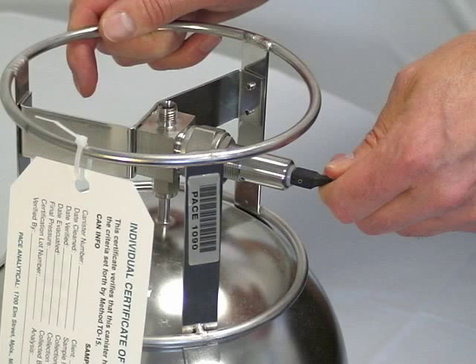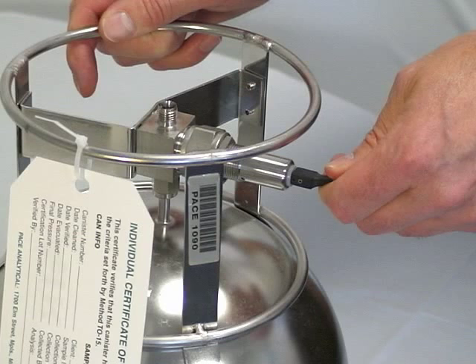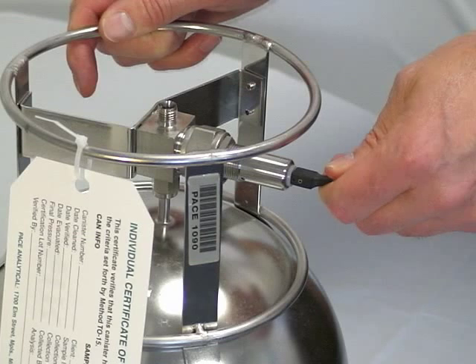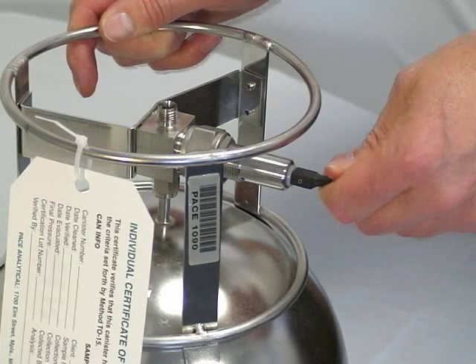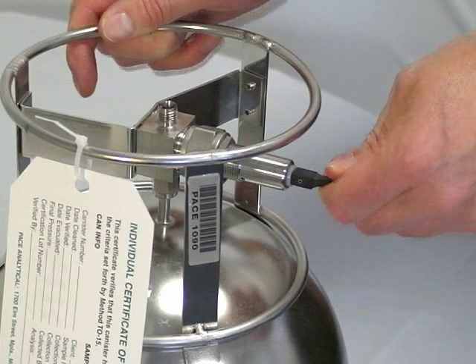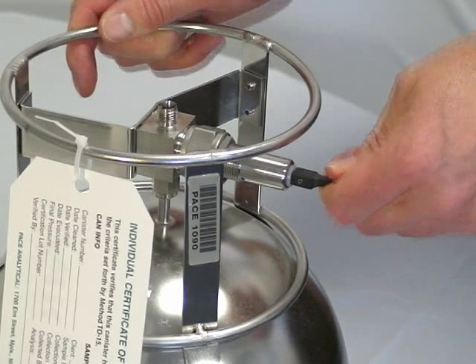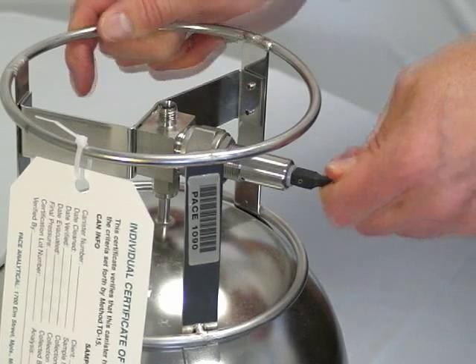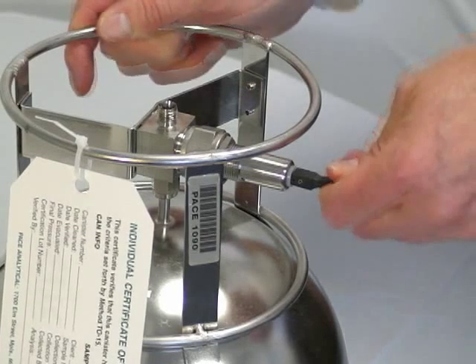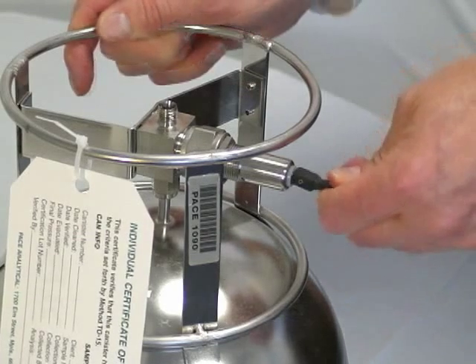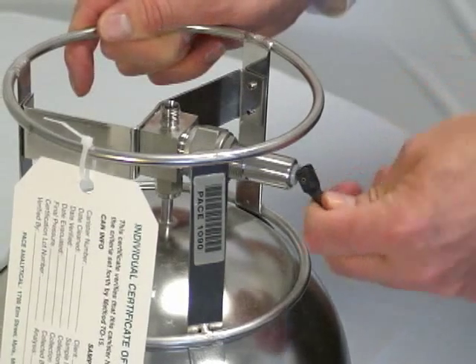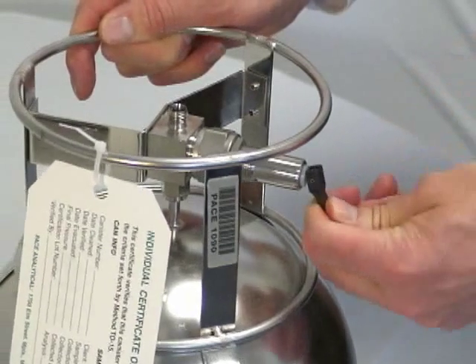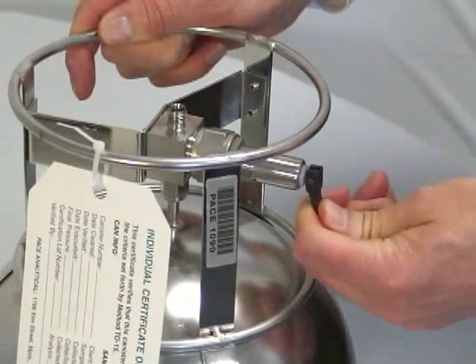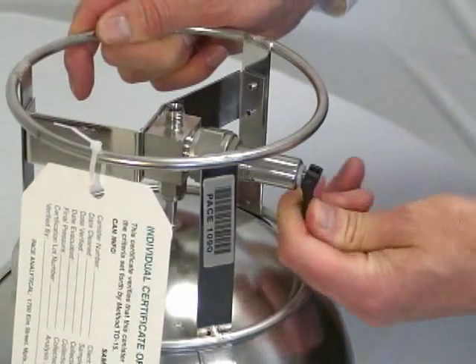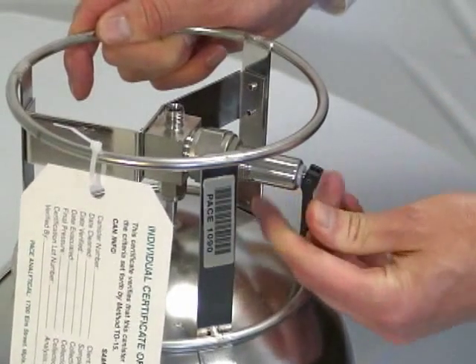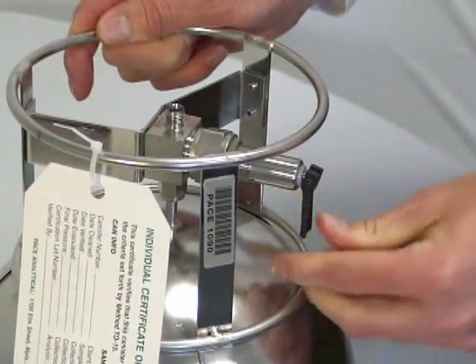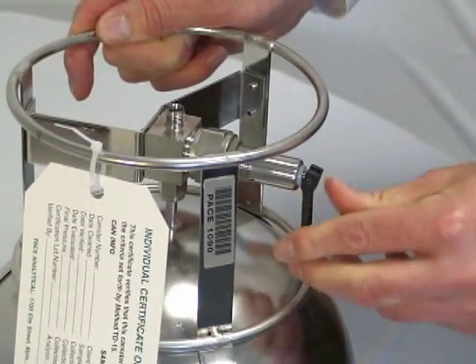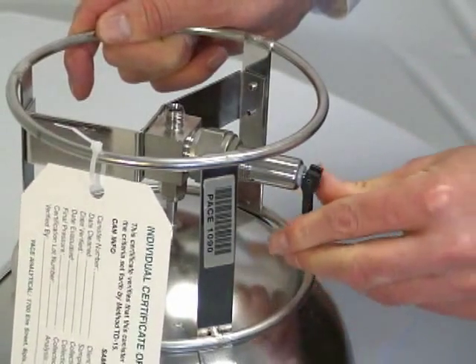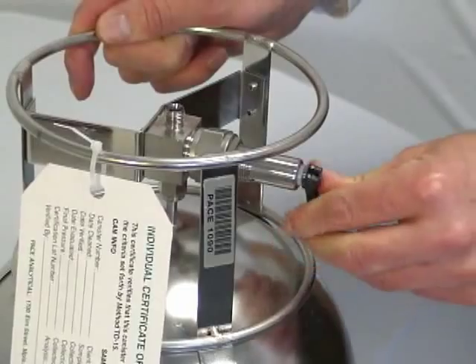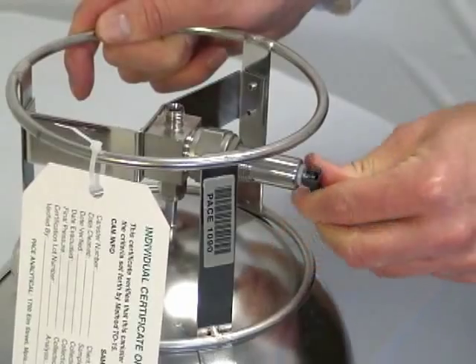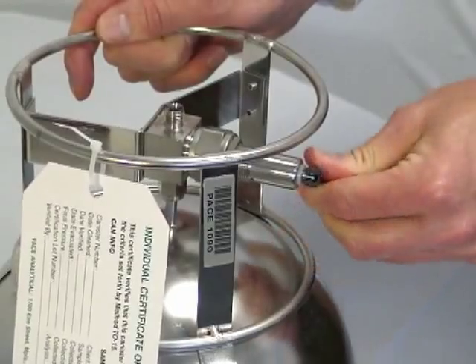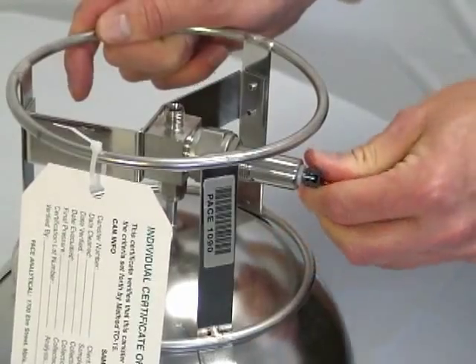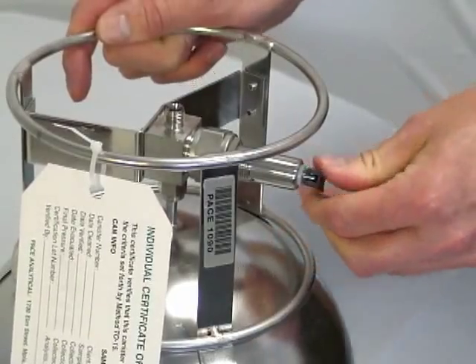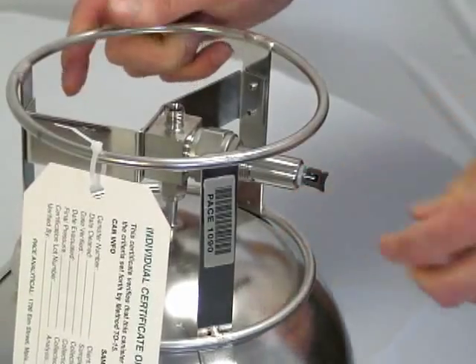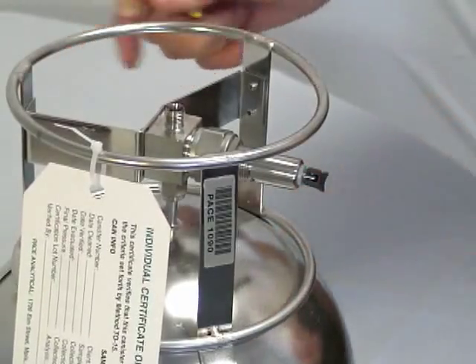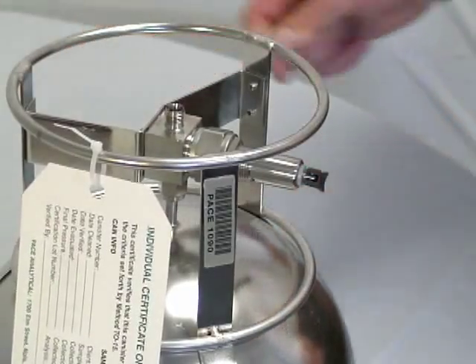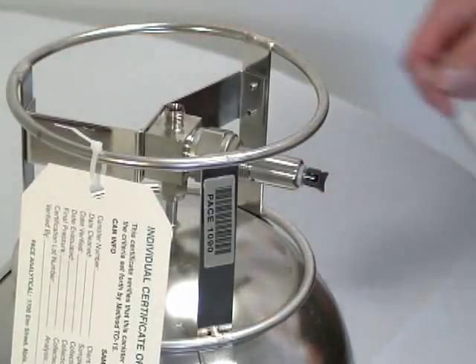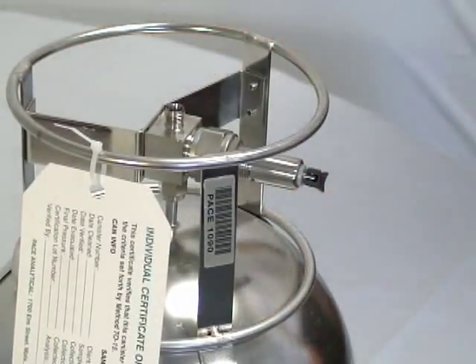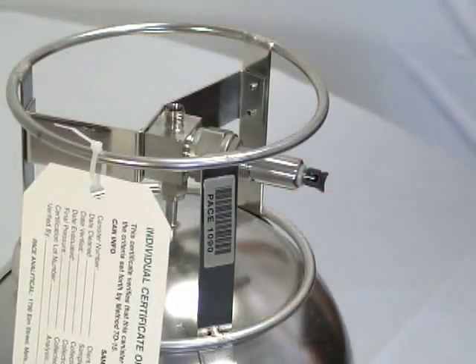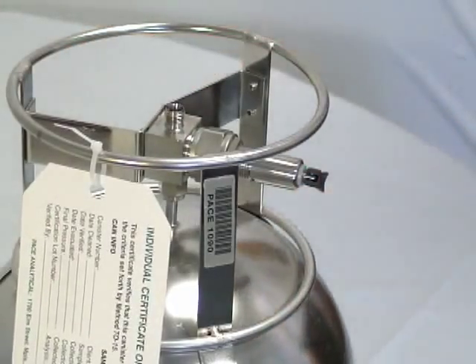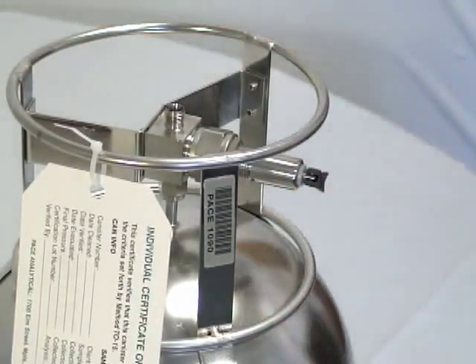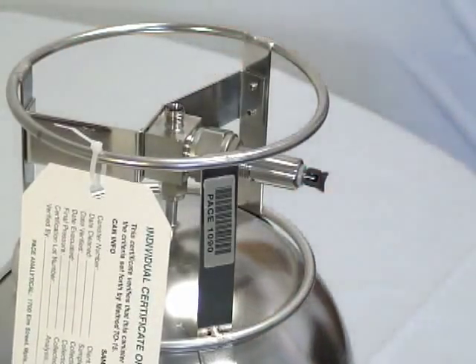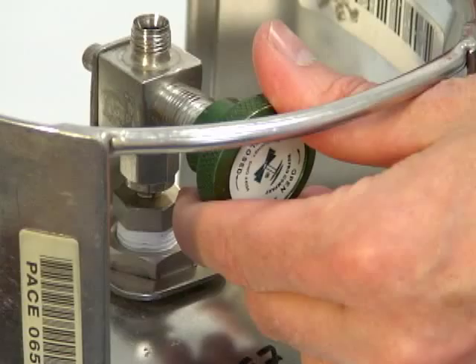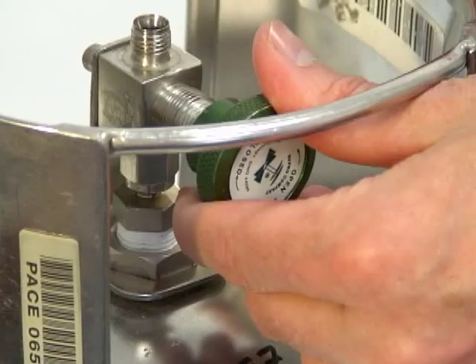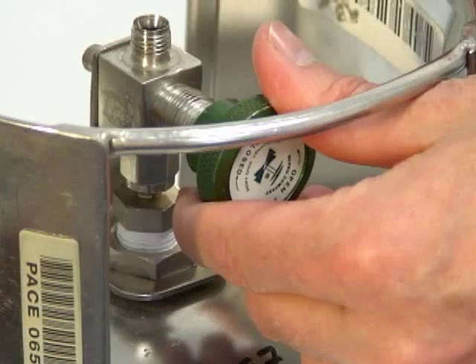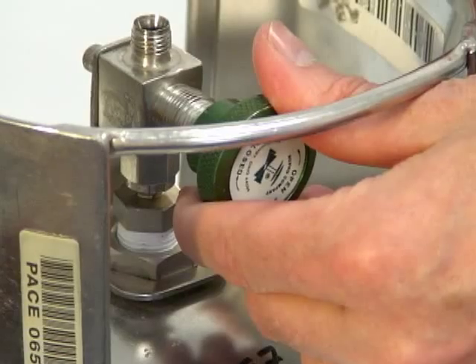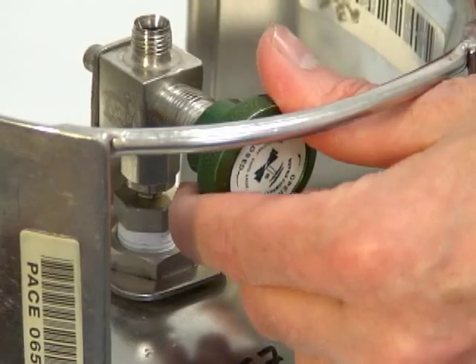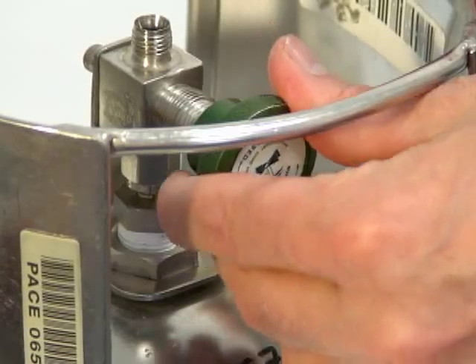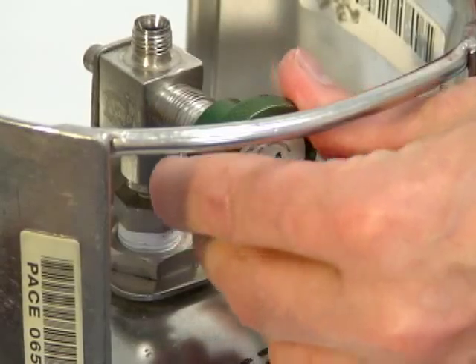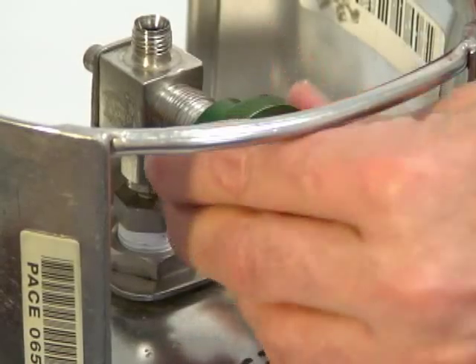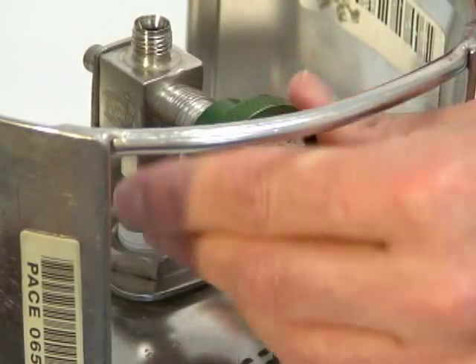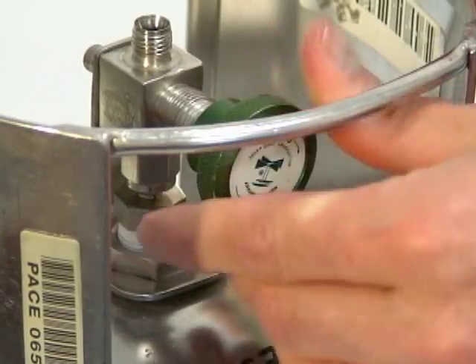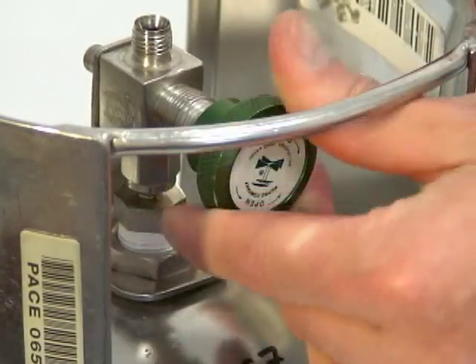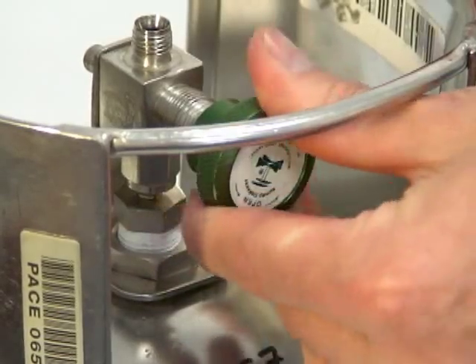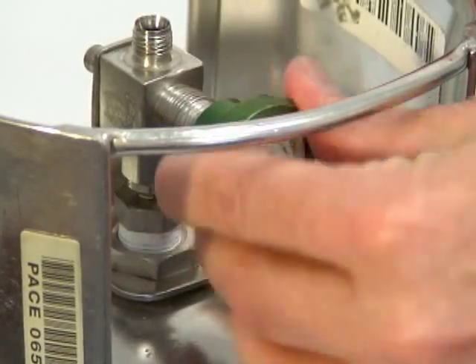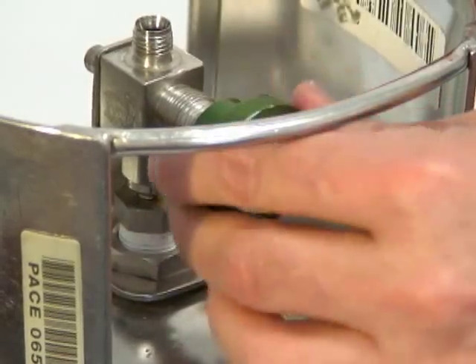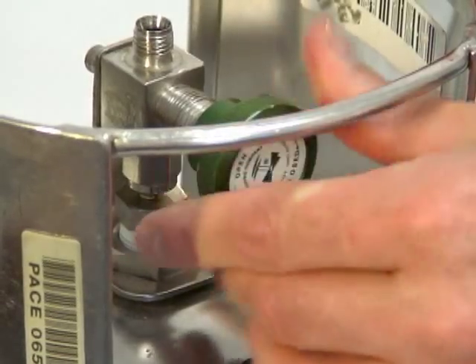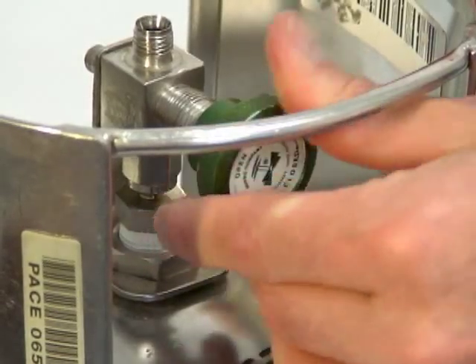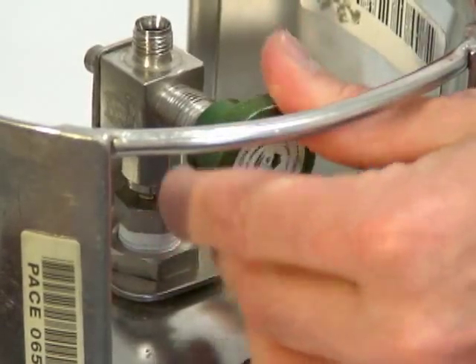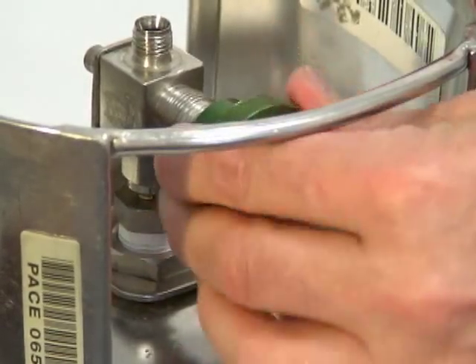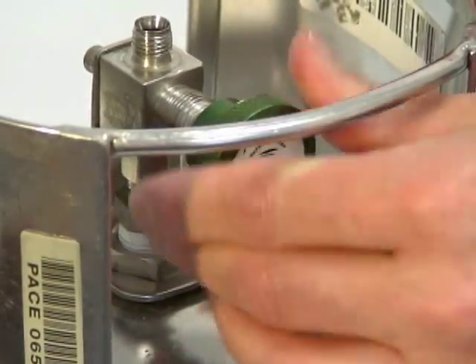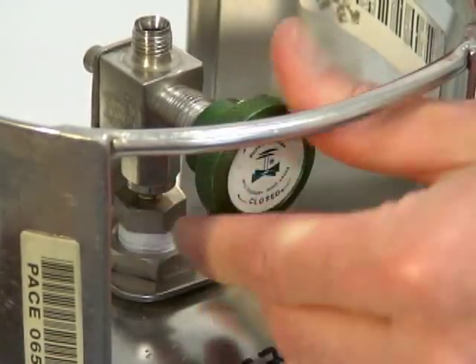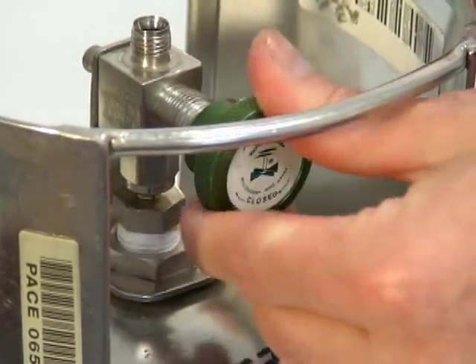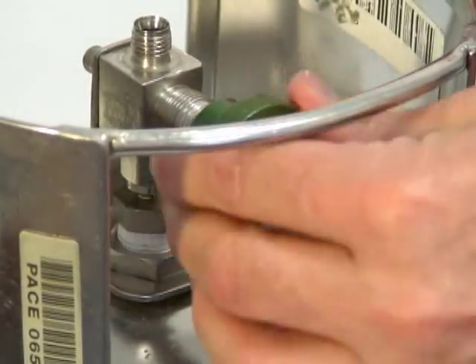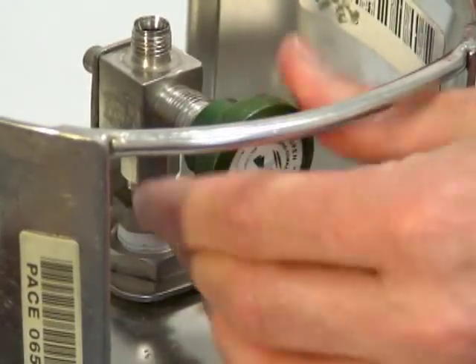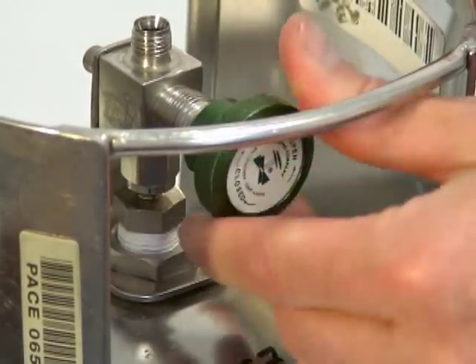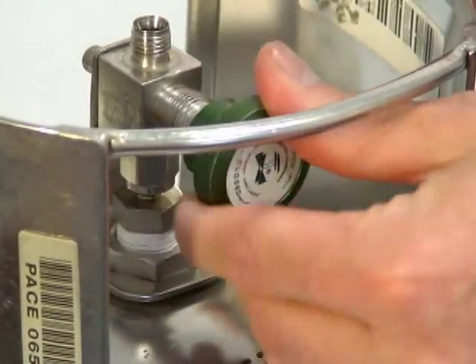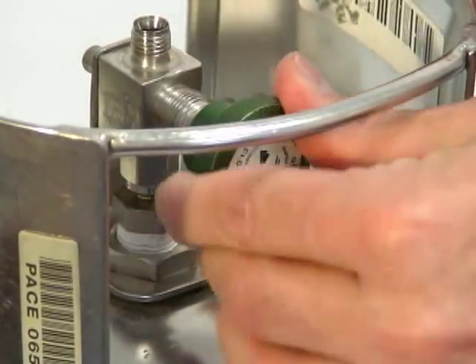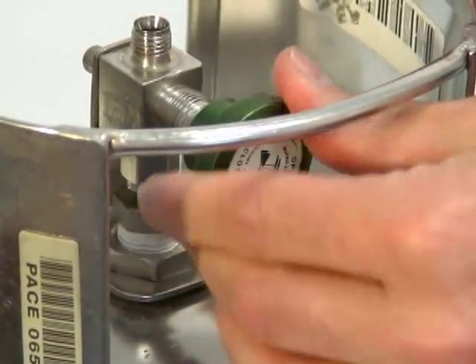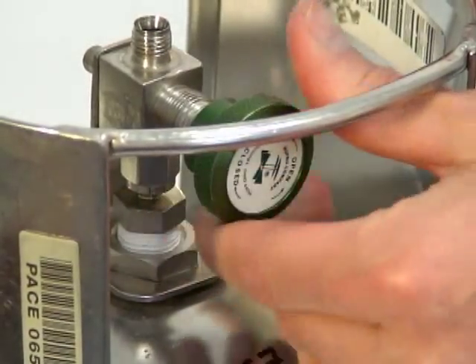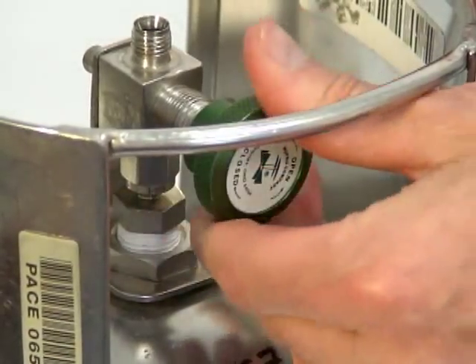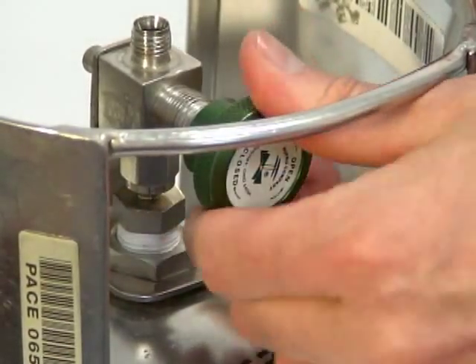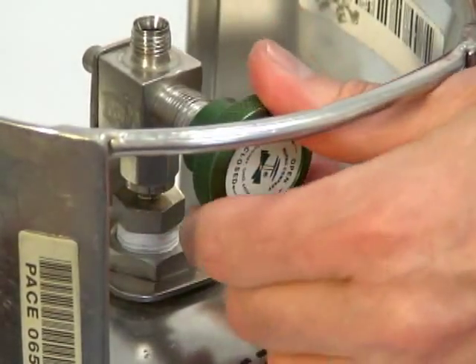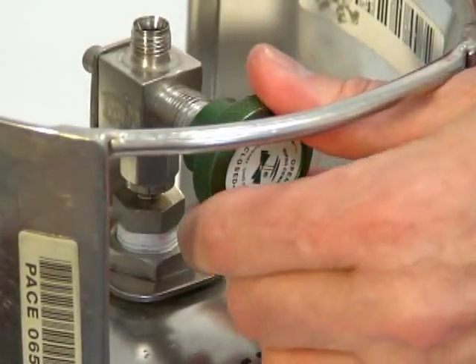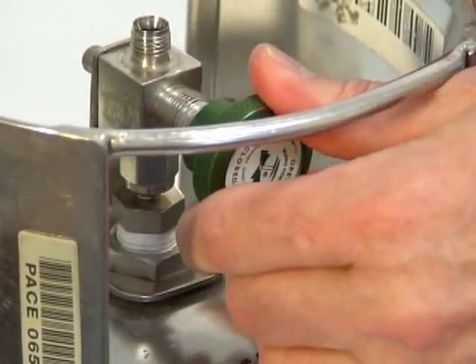For the toggle valve, you will flip the valve back down. For a rotary valve, simply rotate it clockwise until closed.